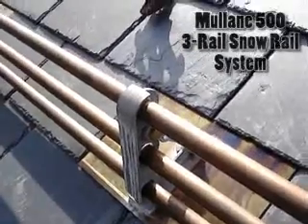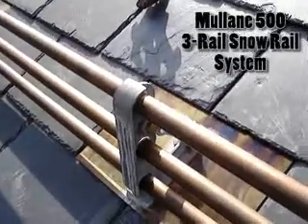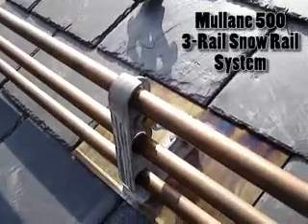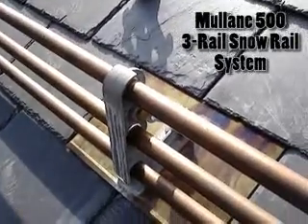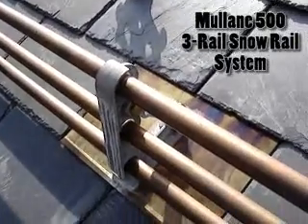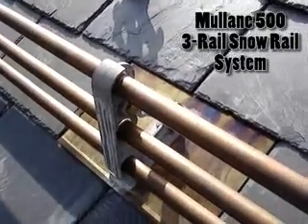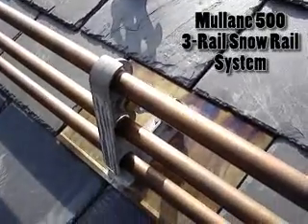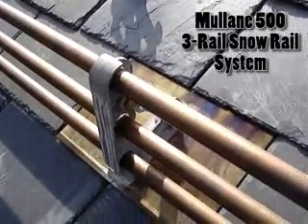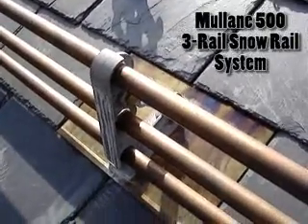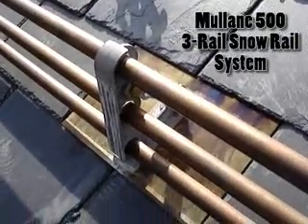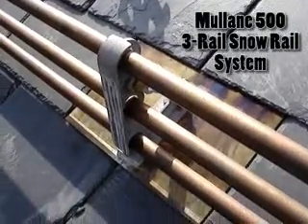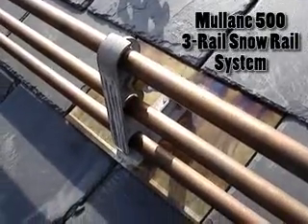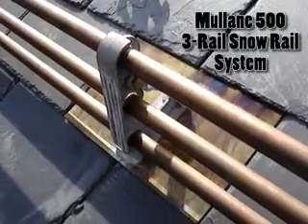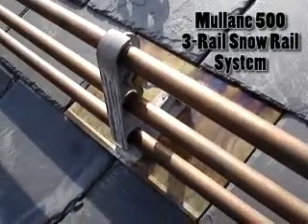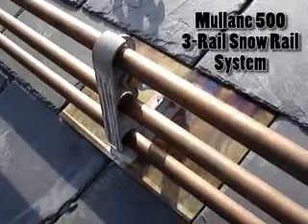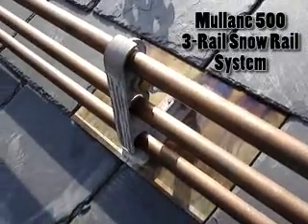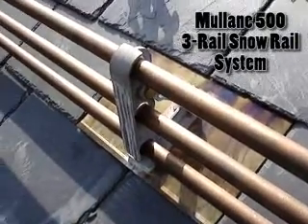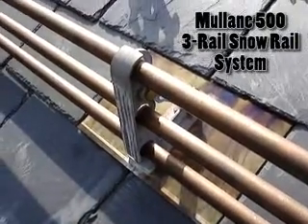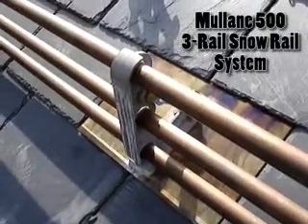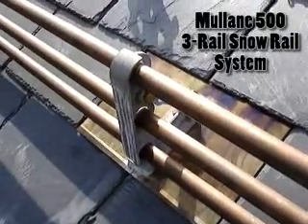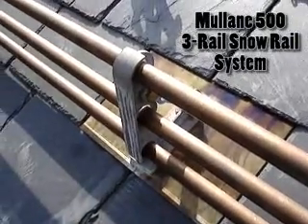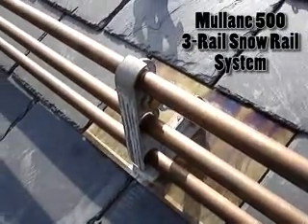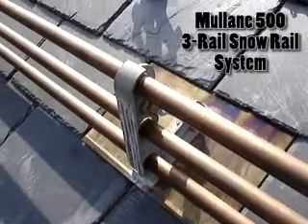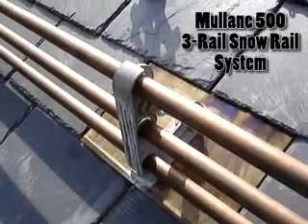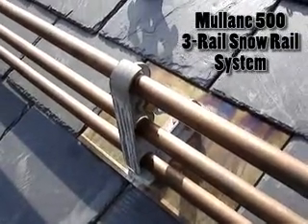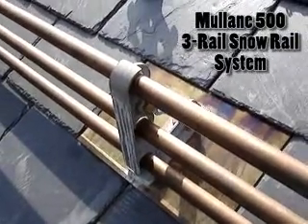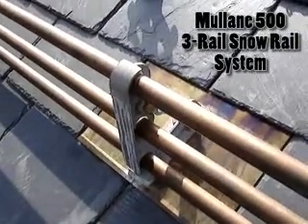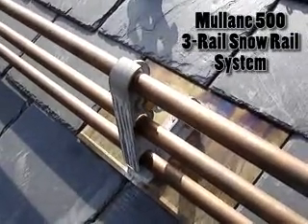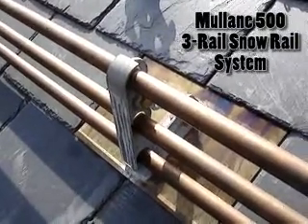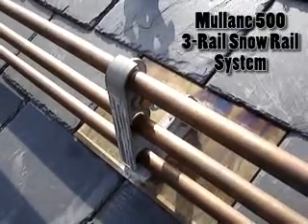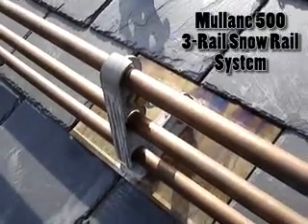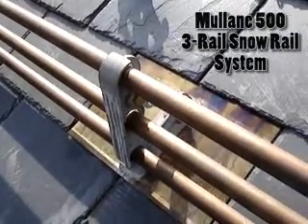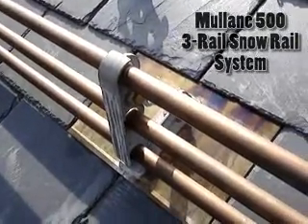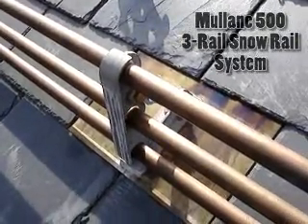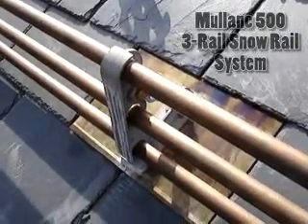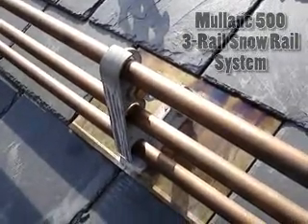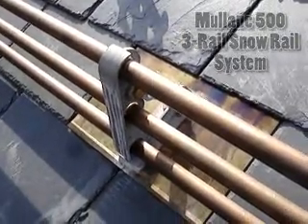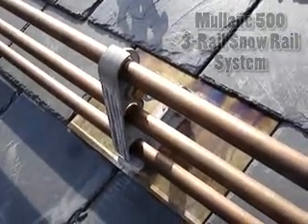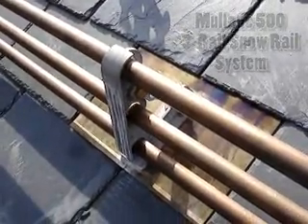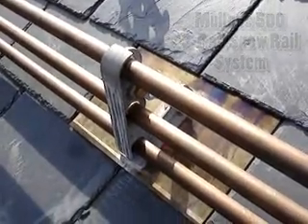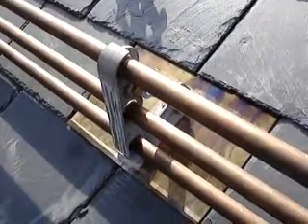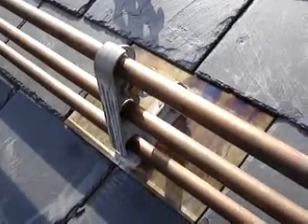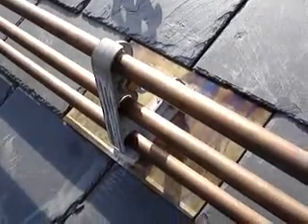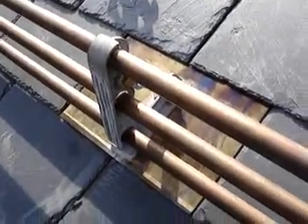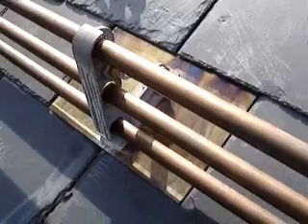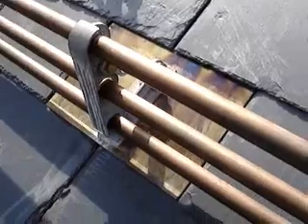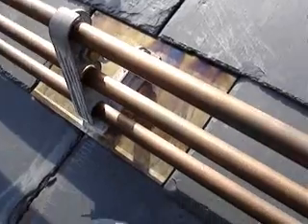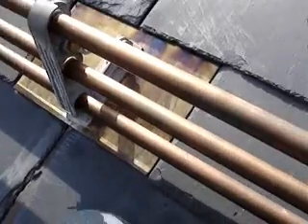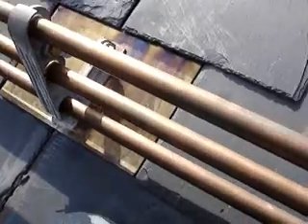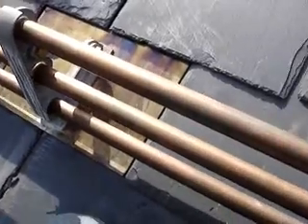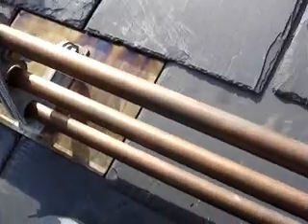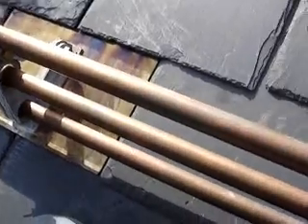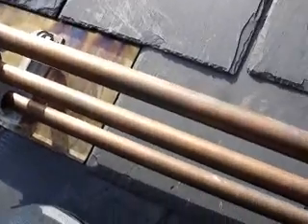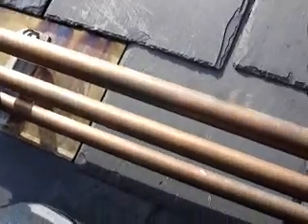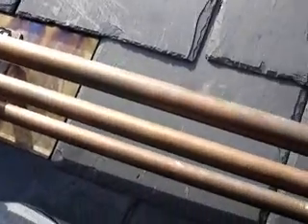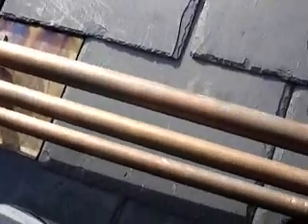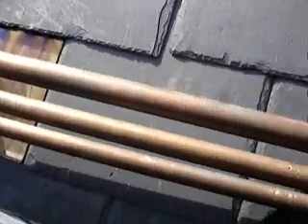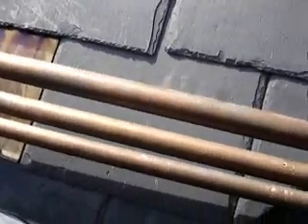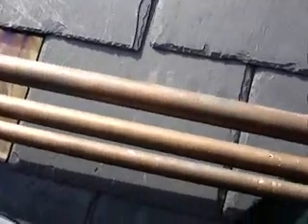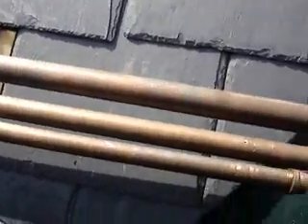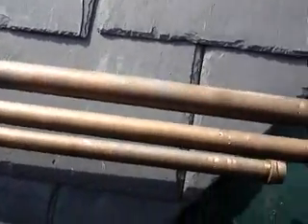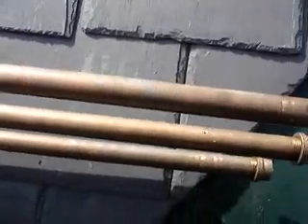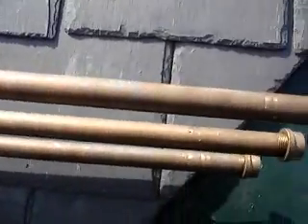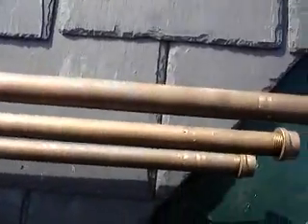This is what the snow rail, this is a Mullane 500. The snow rail looks like on the roof.